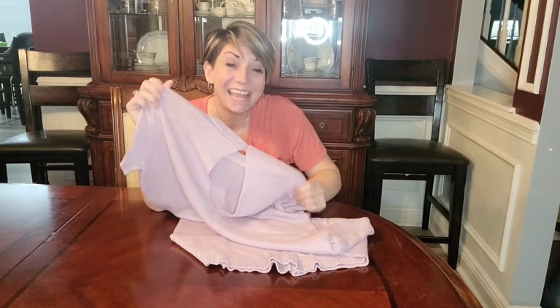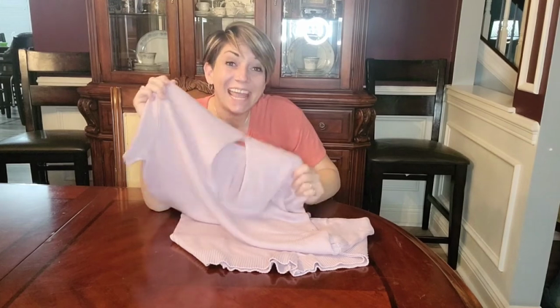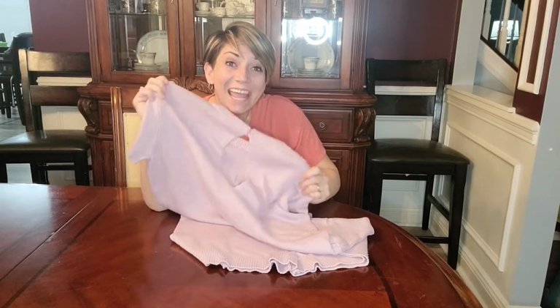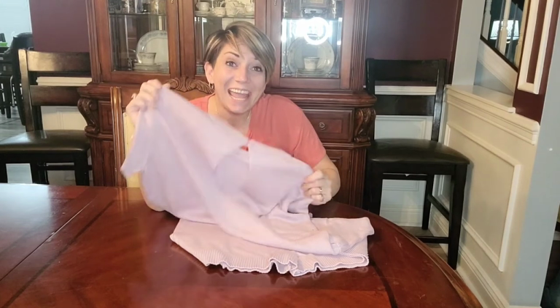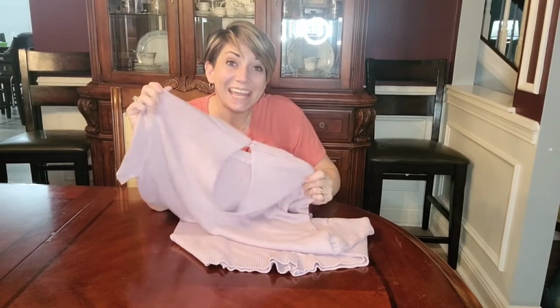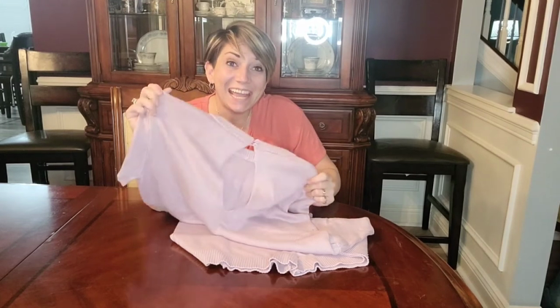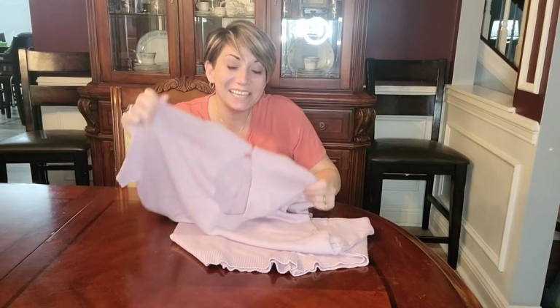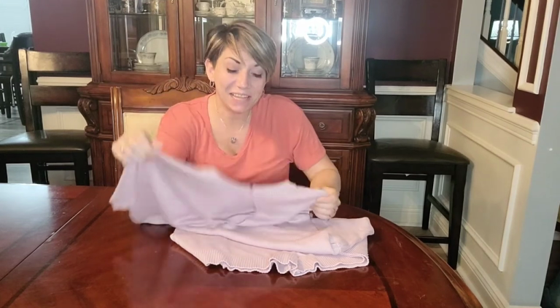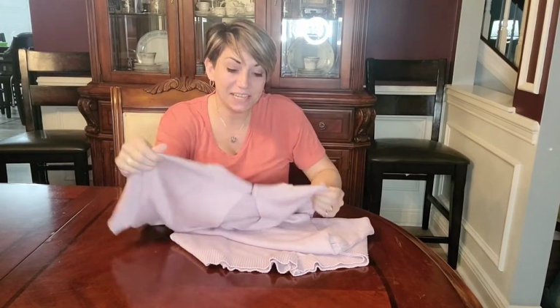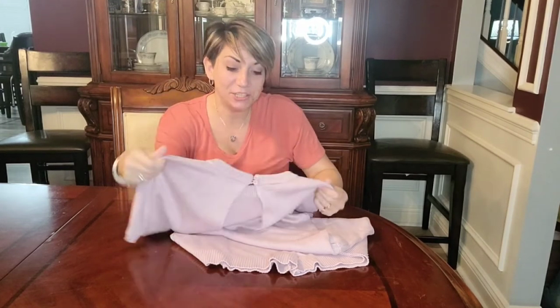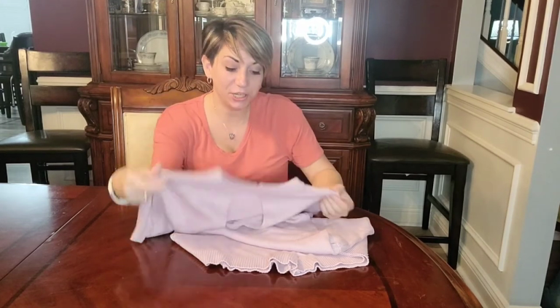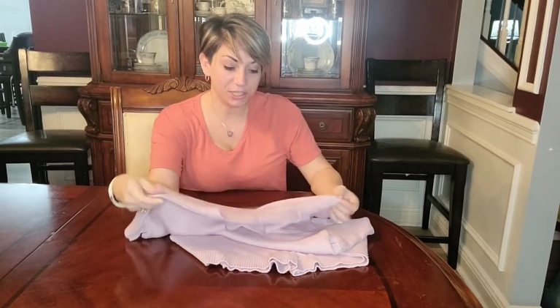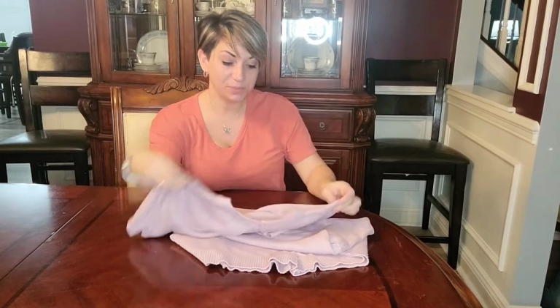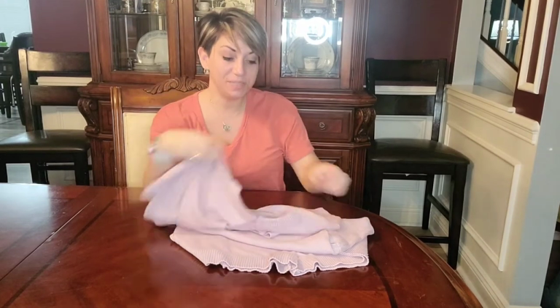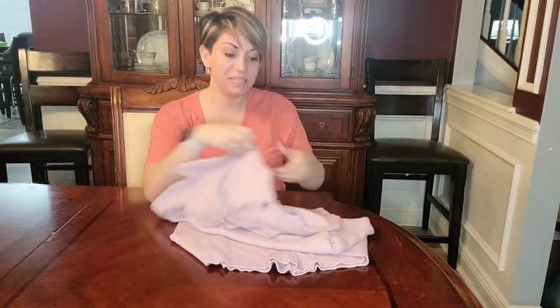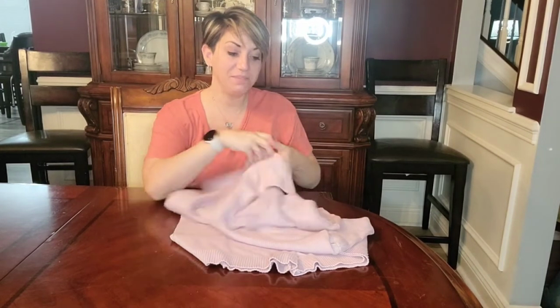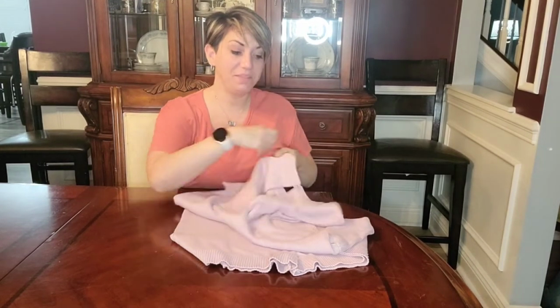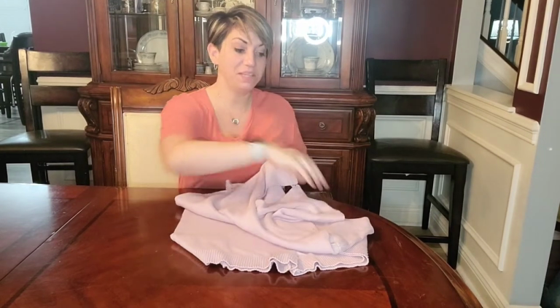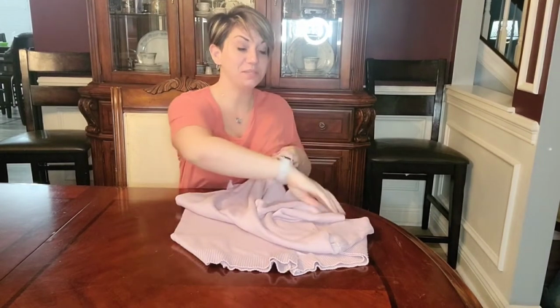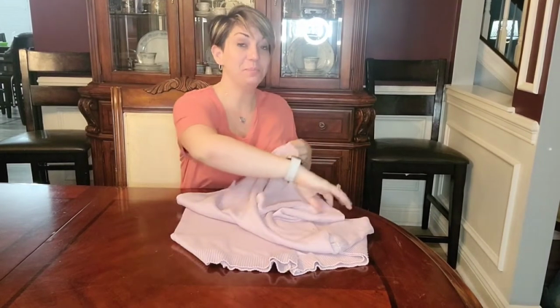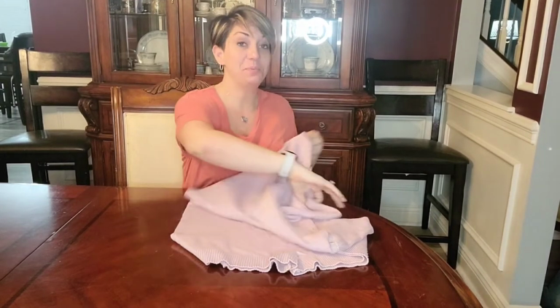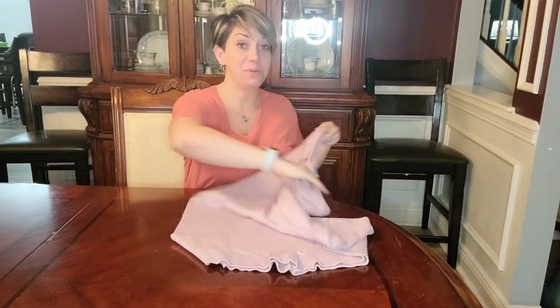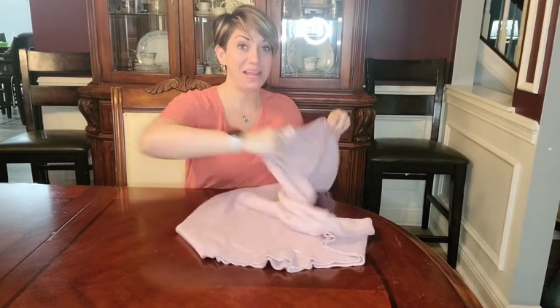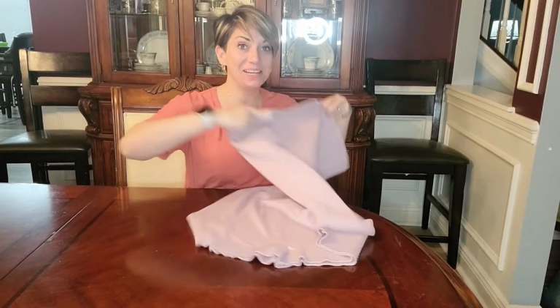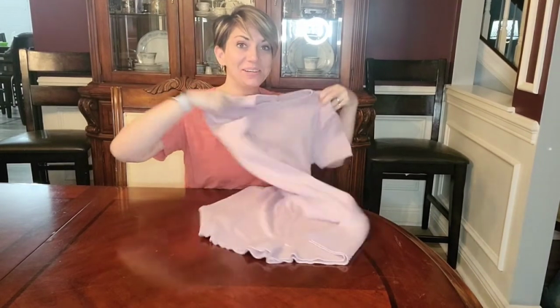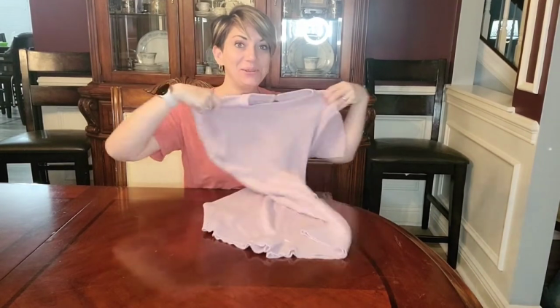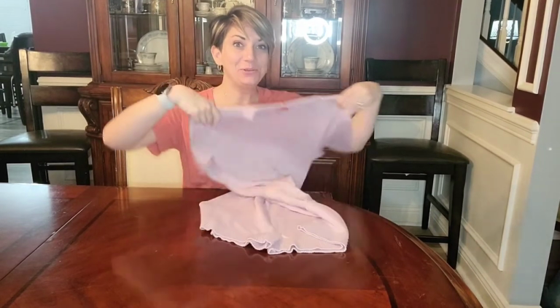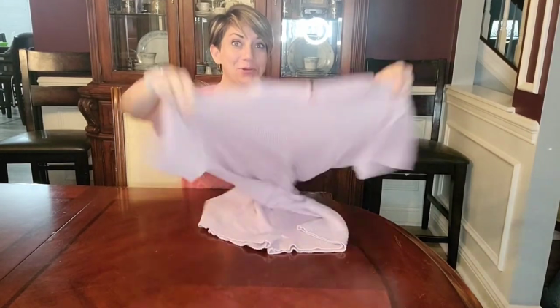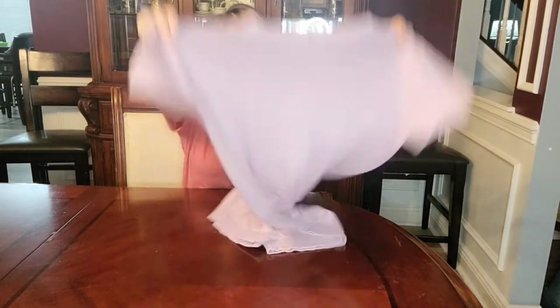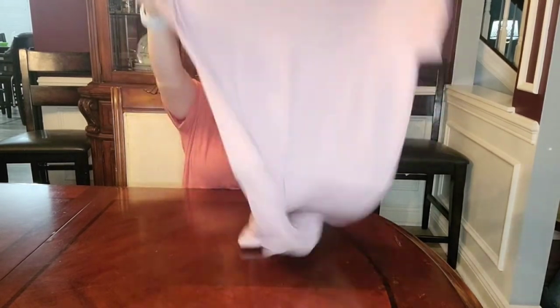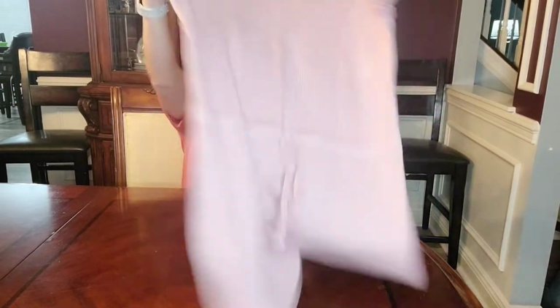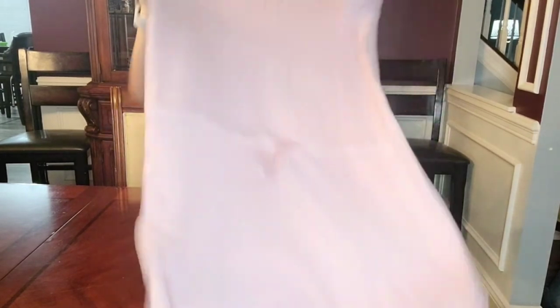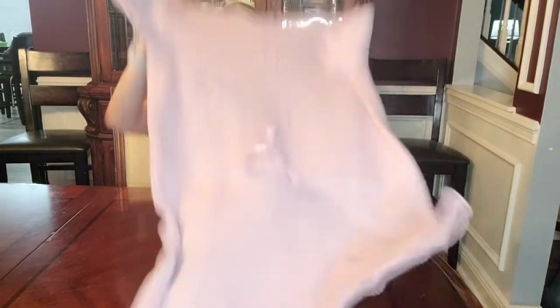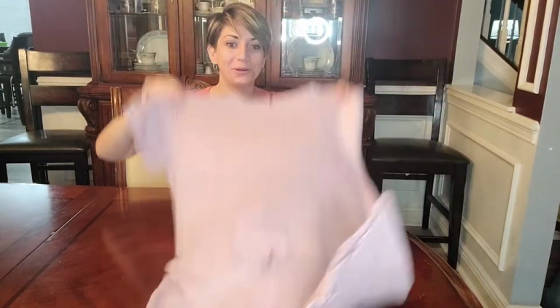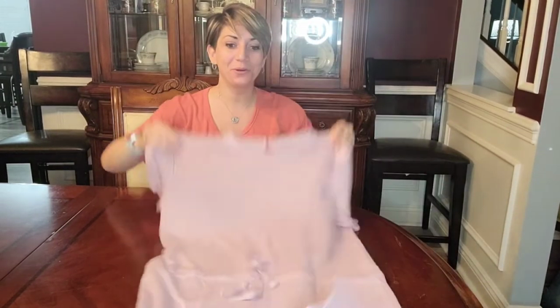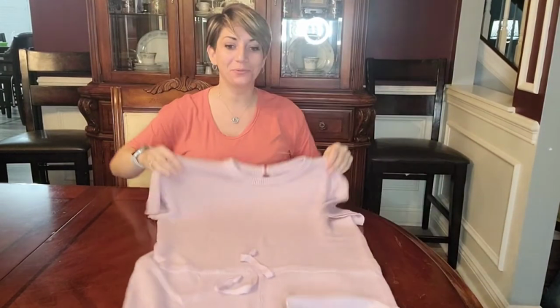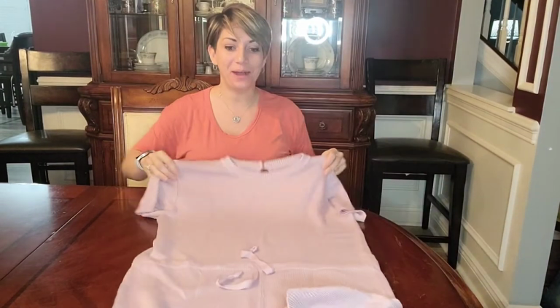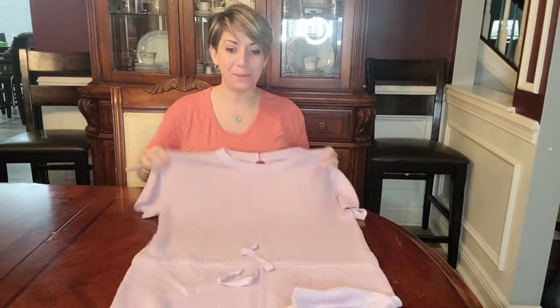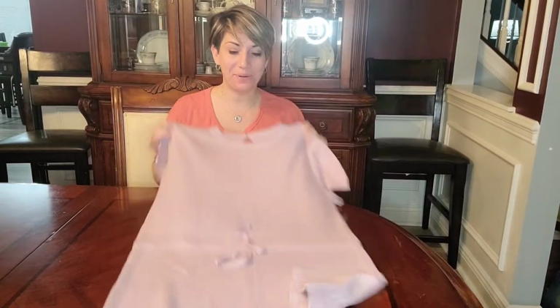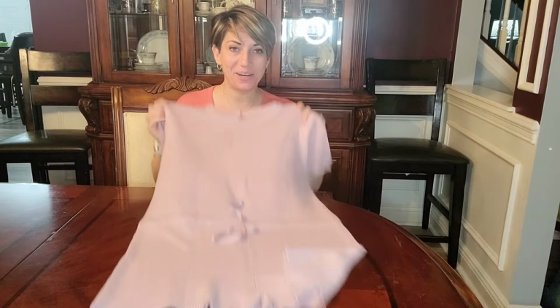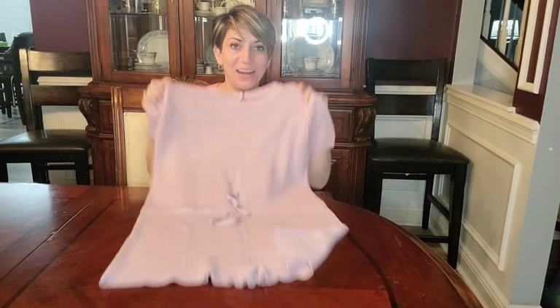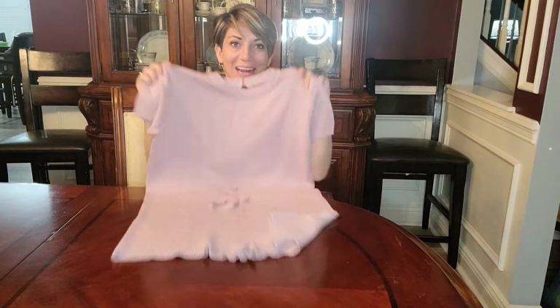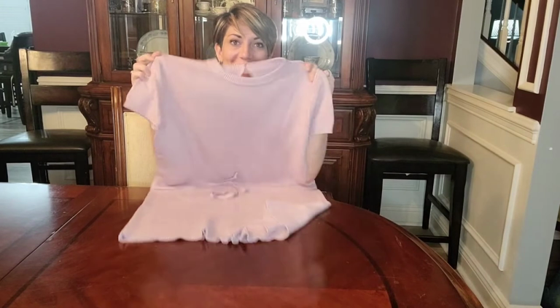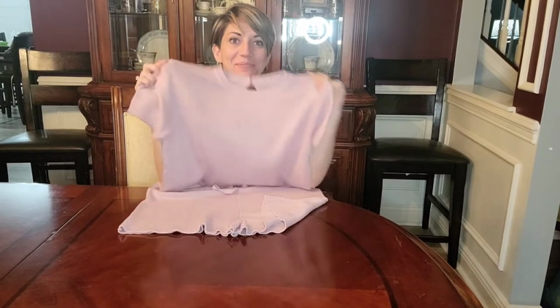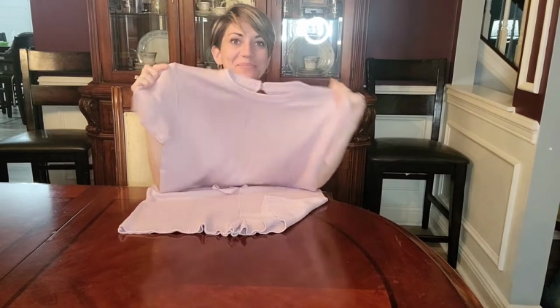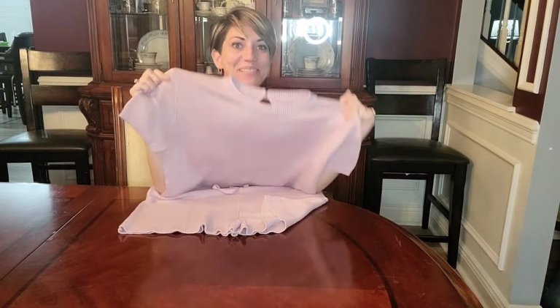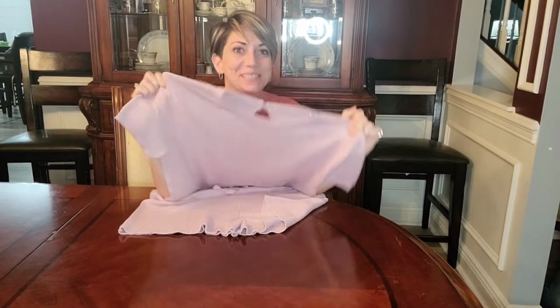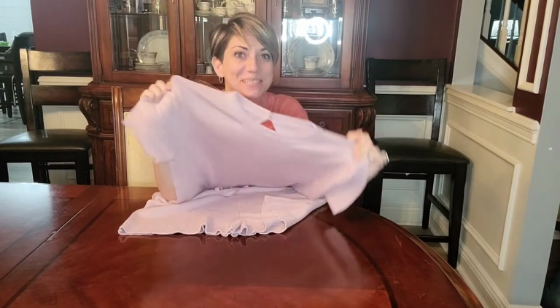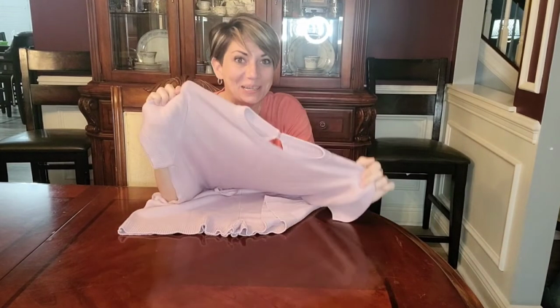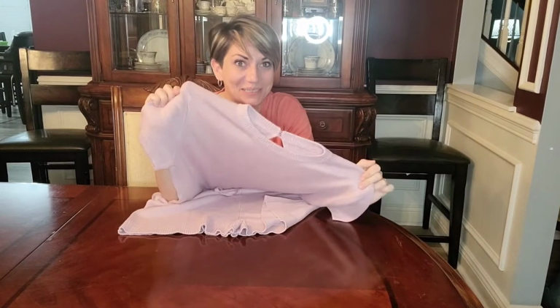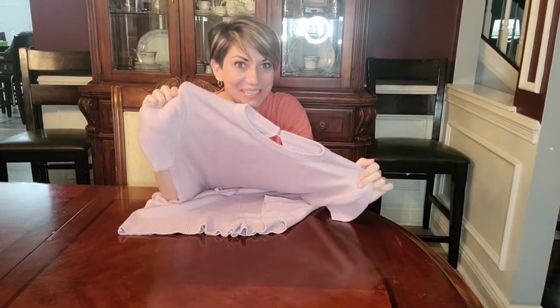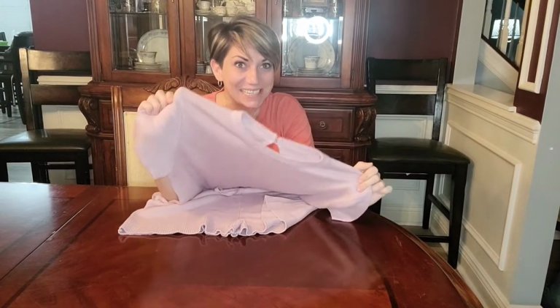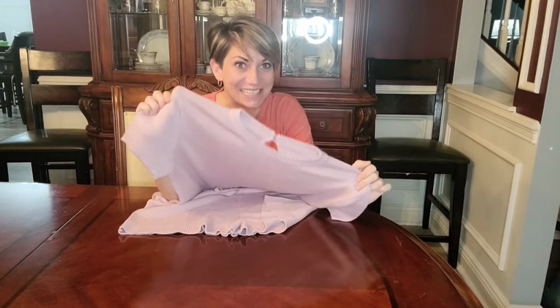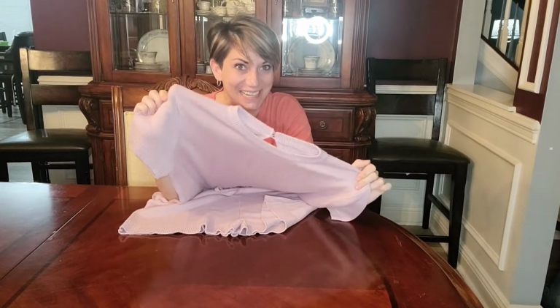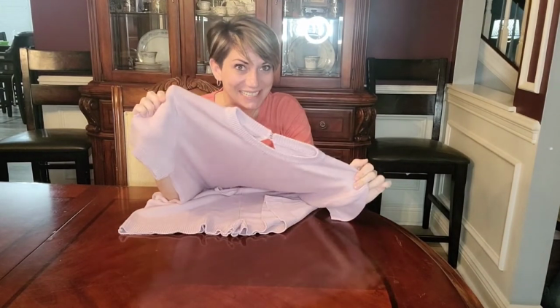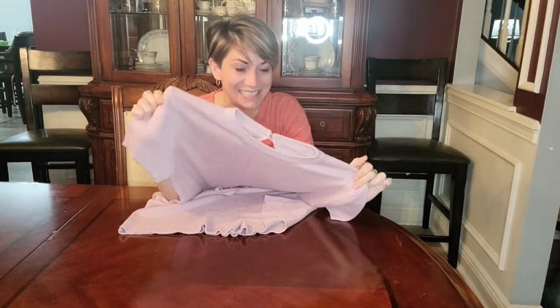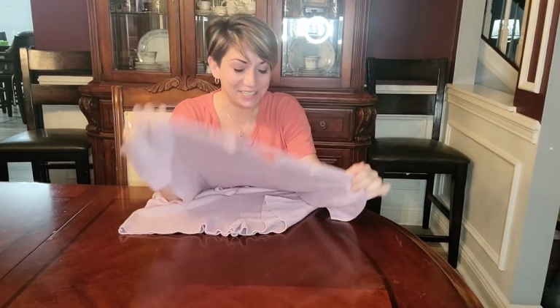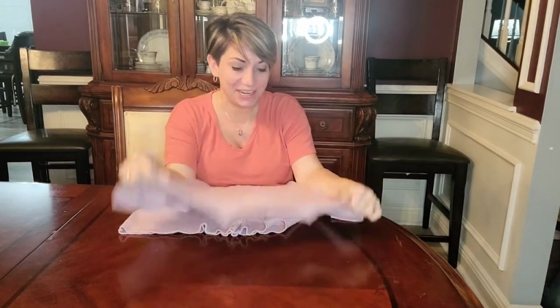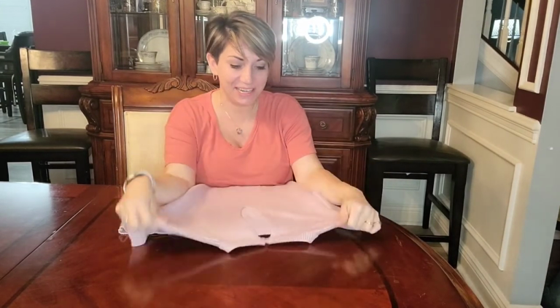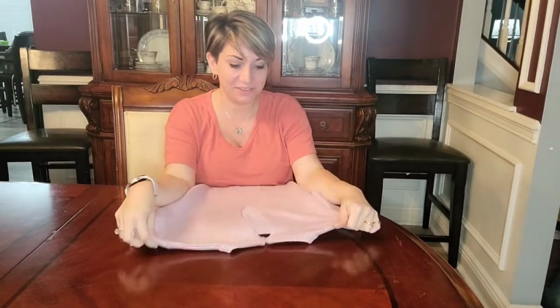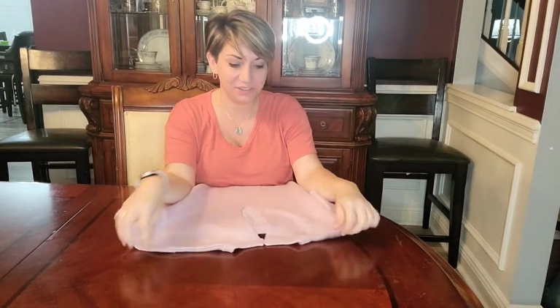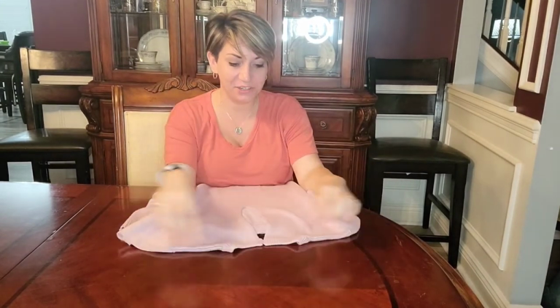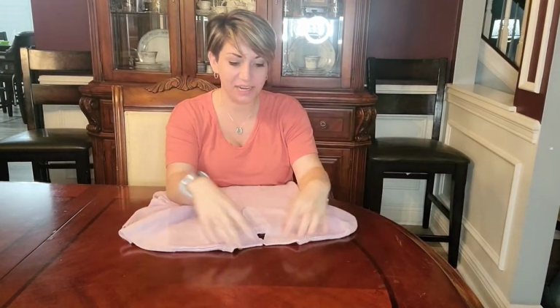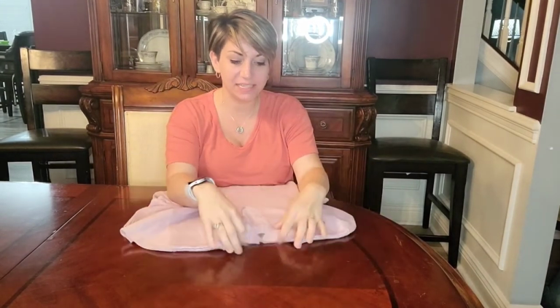Hey guys! I just received this brand new sweater romper and I am so excited to try it on for you guys.